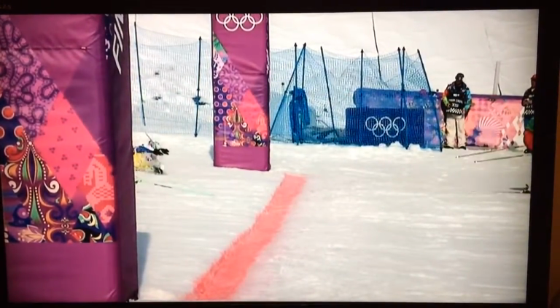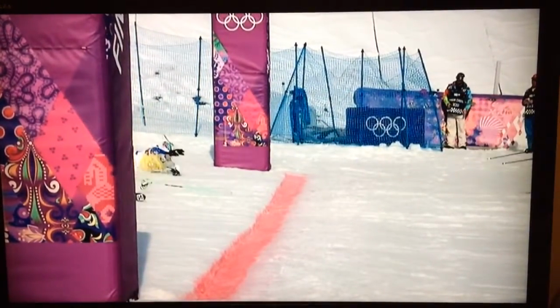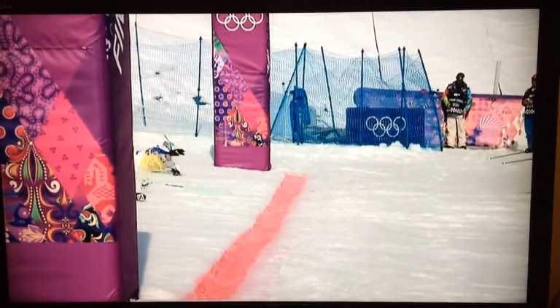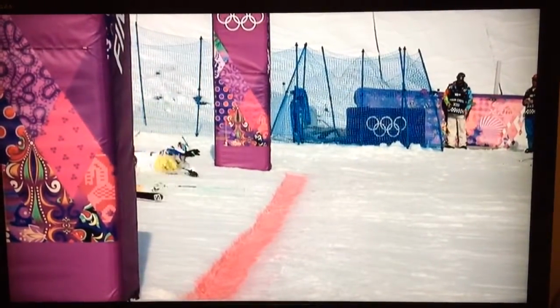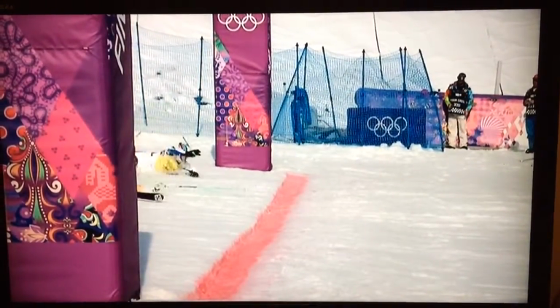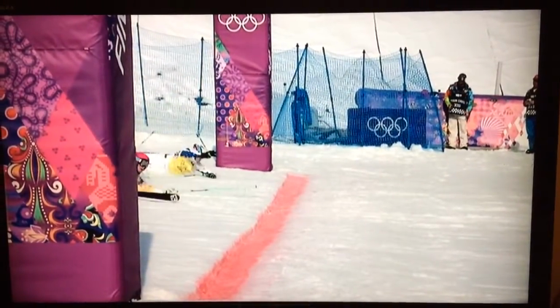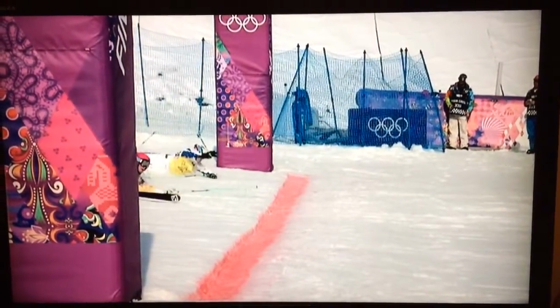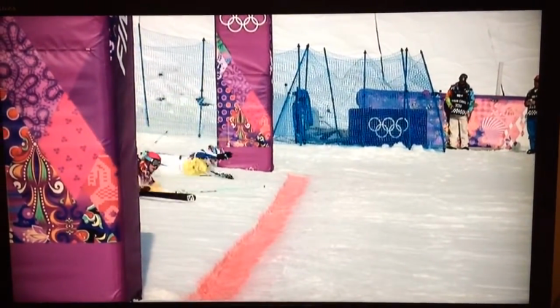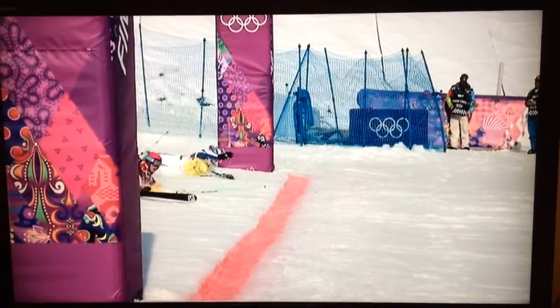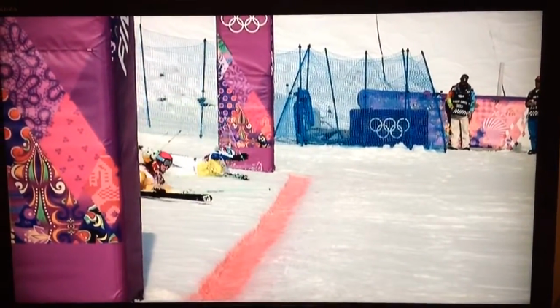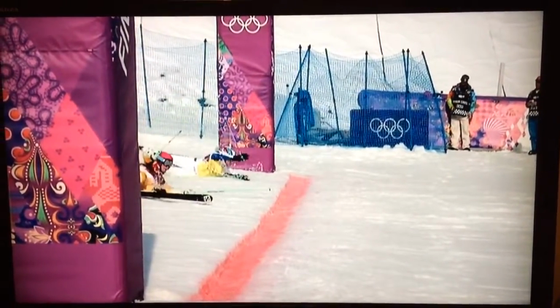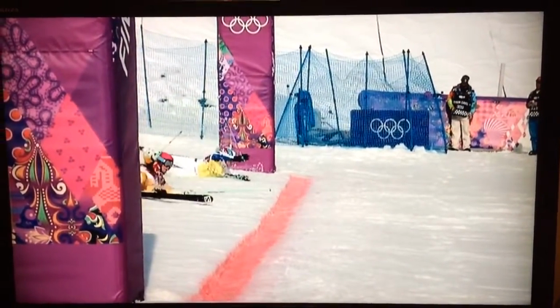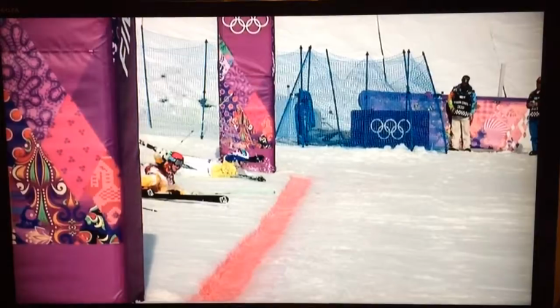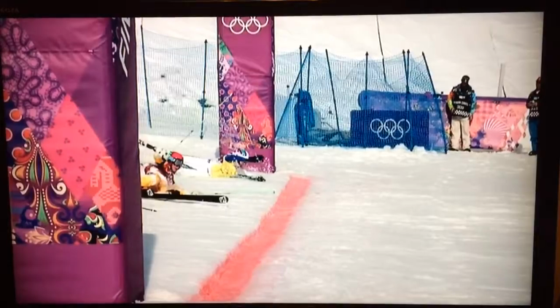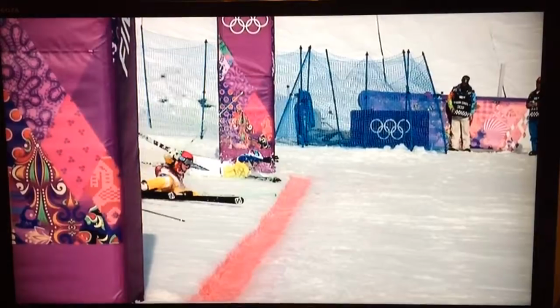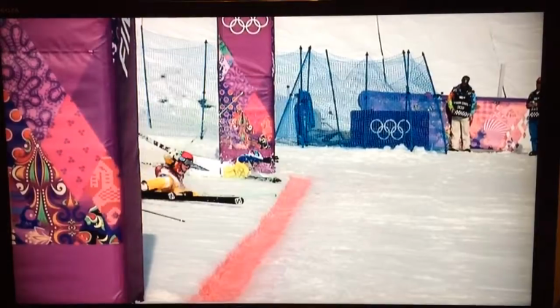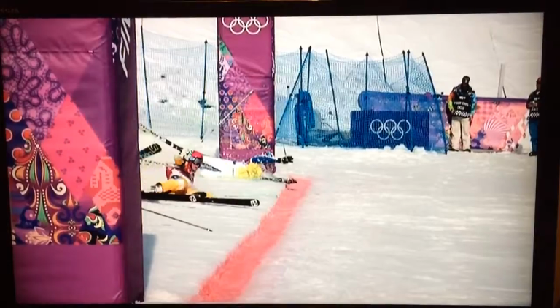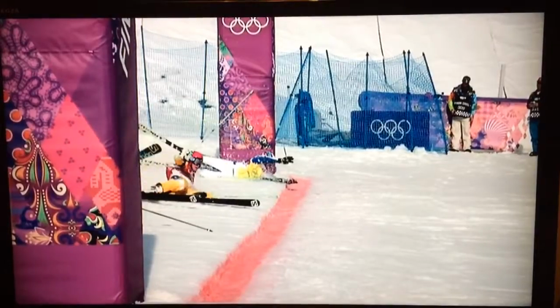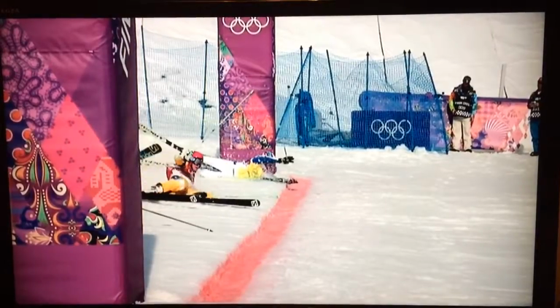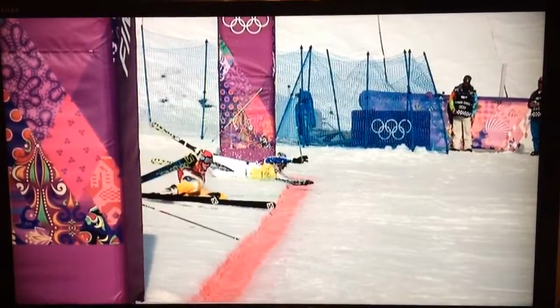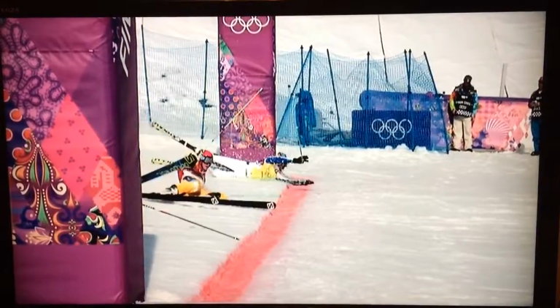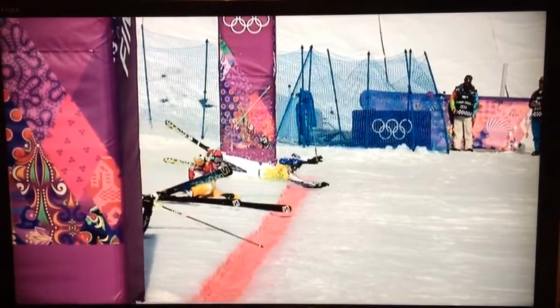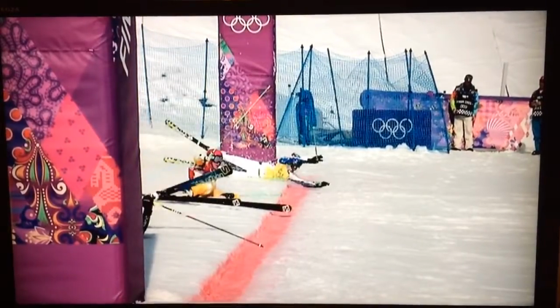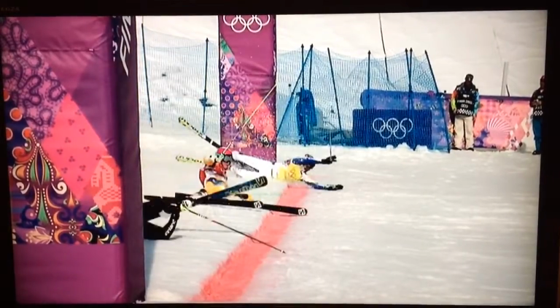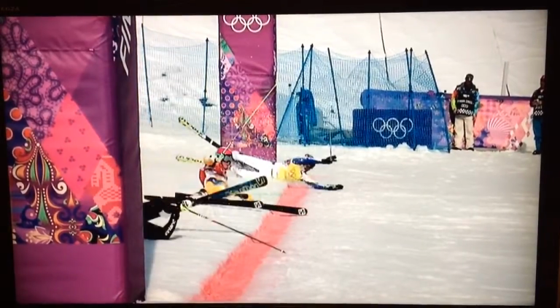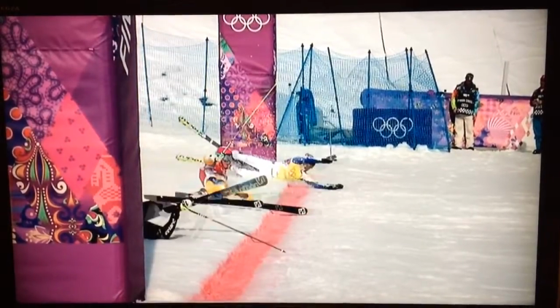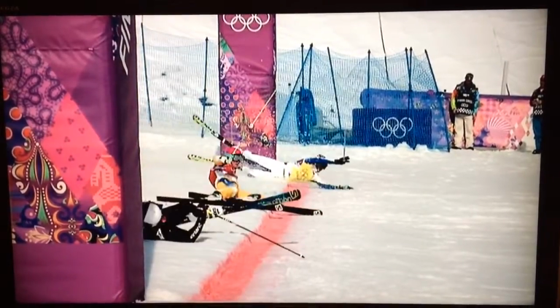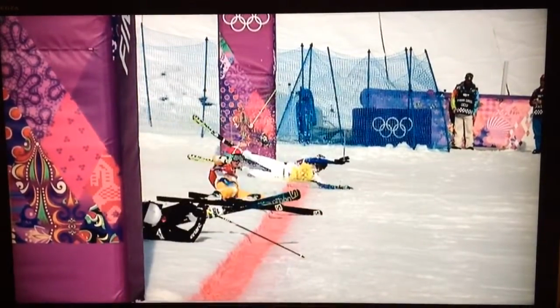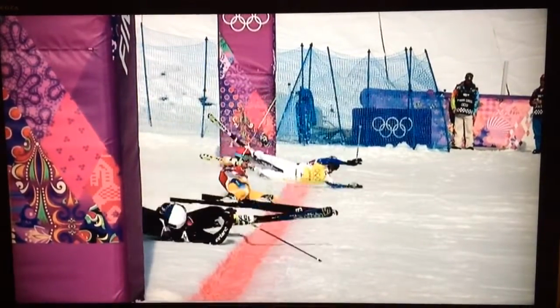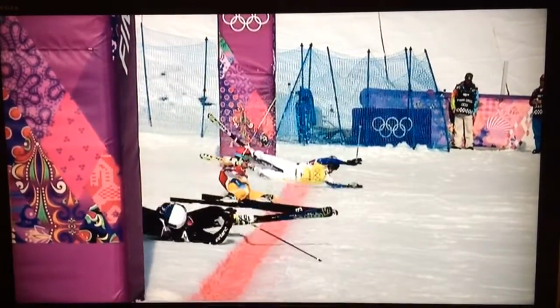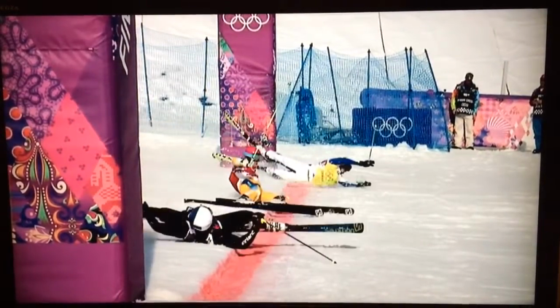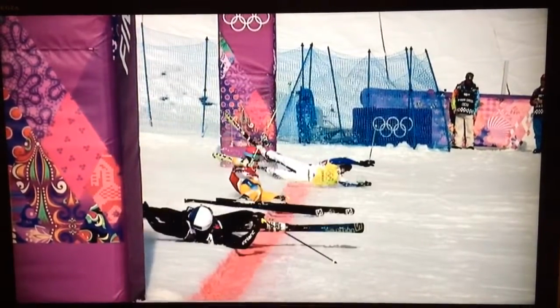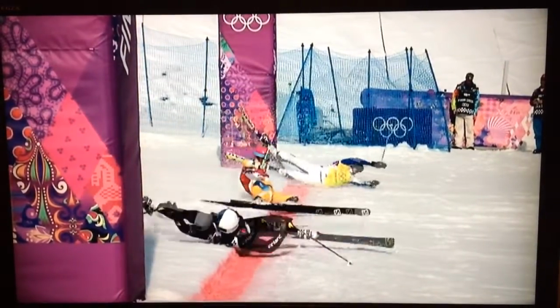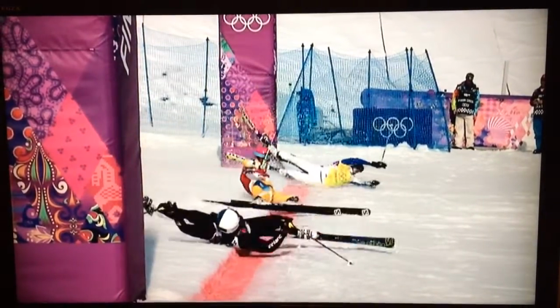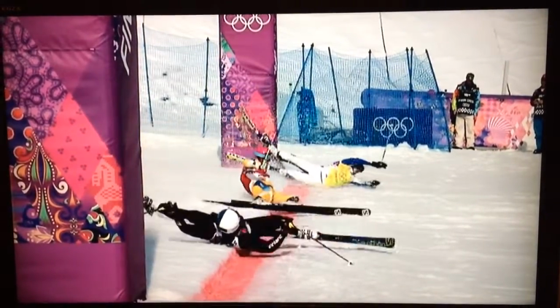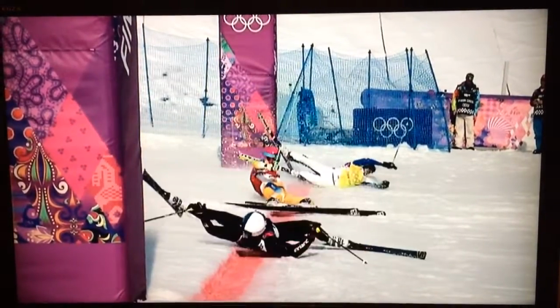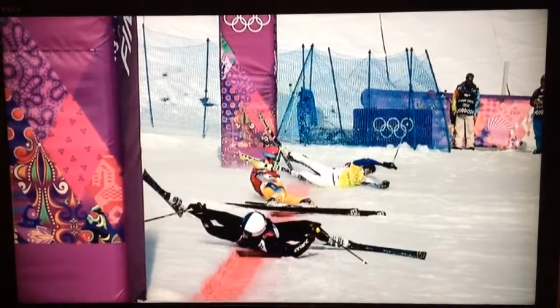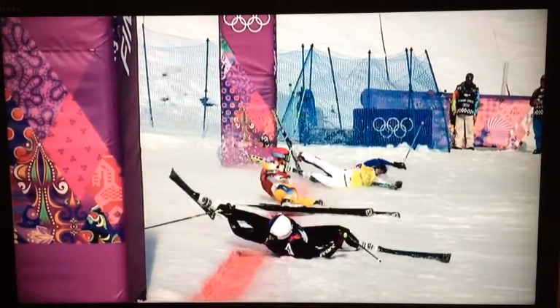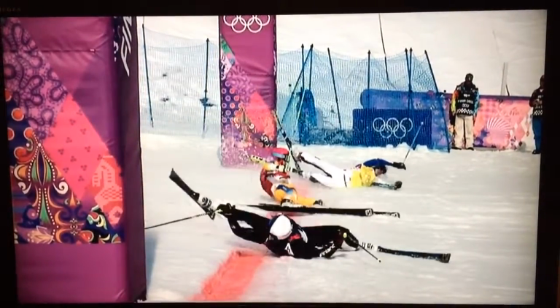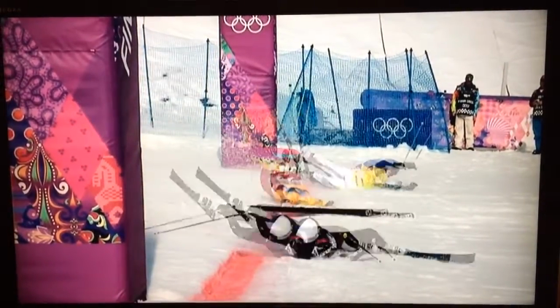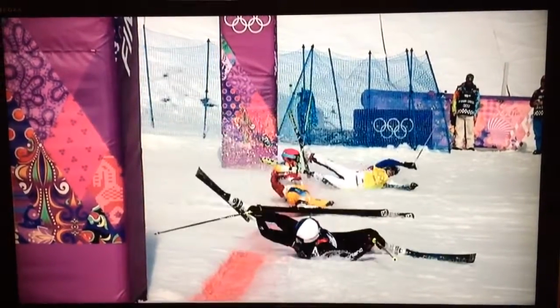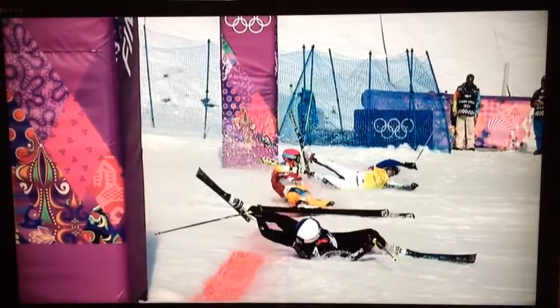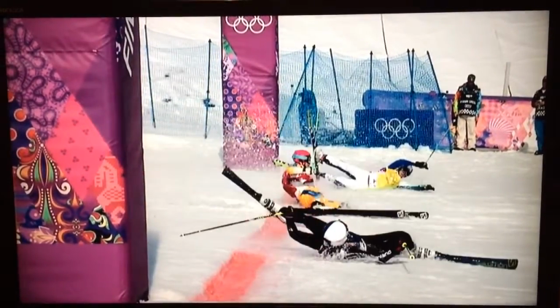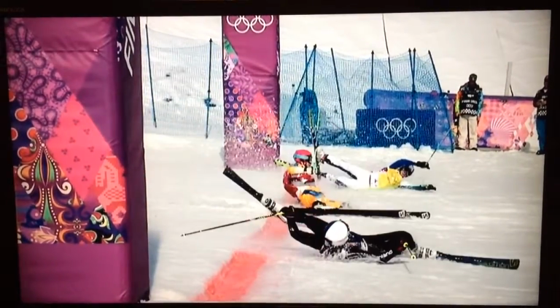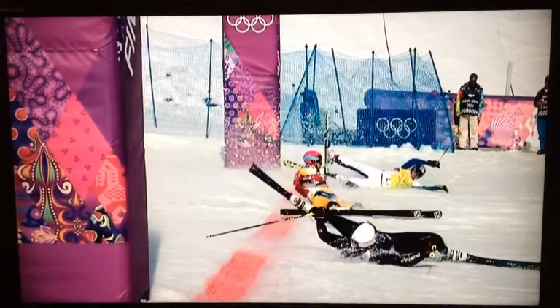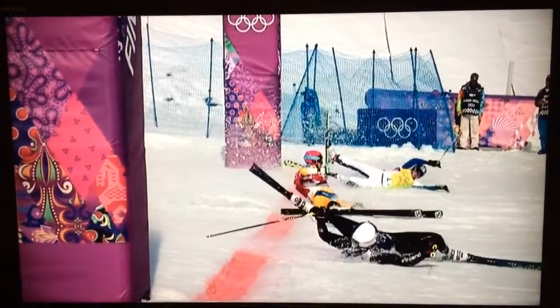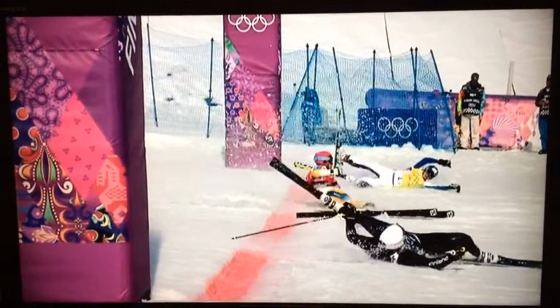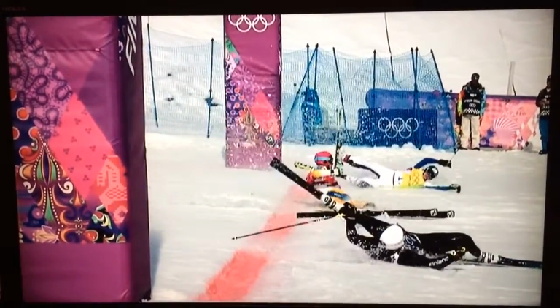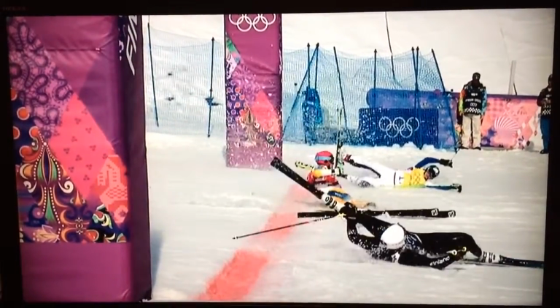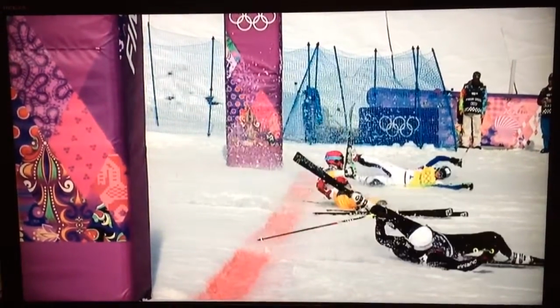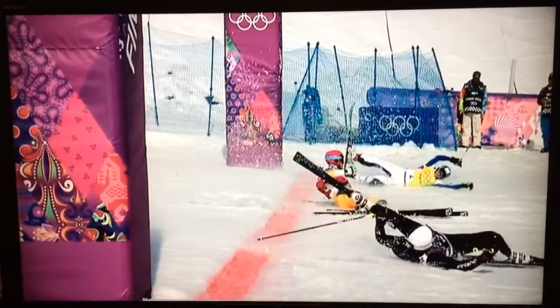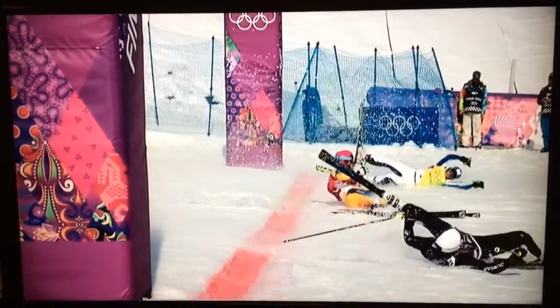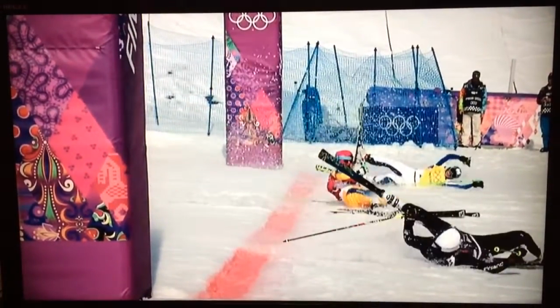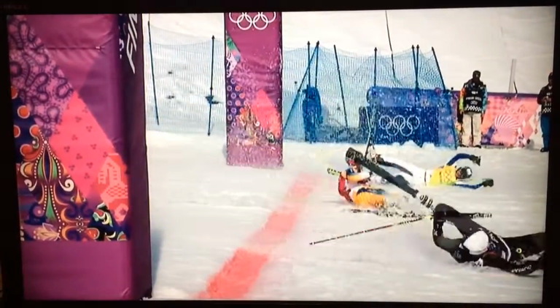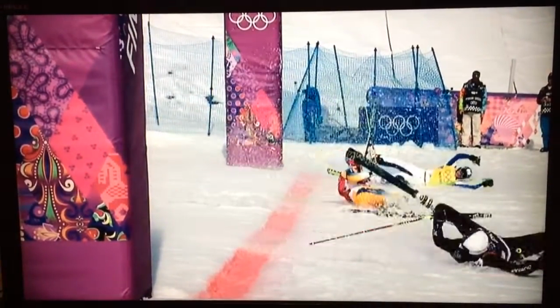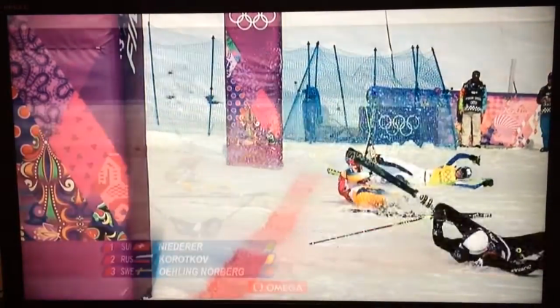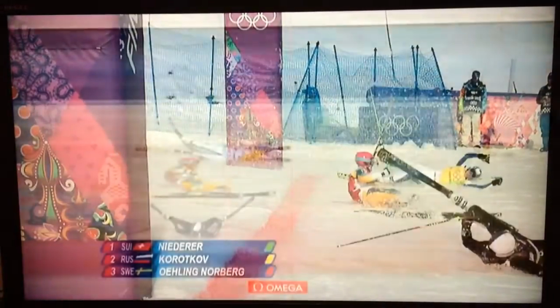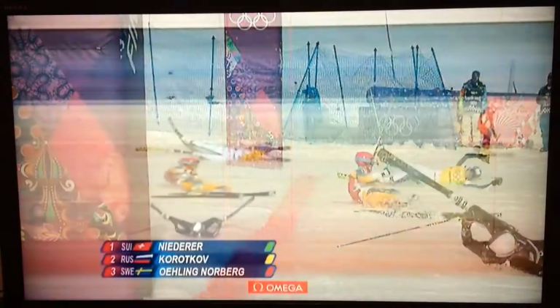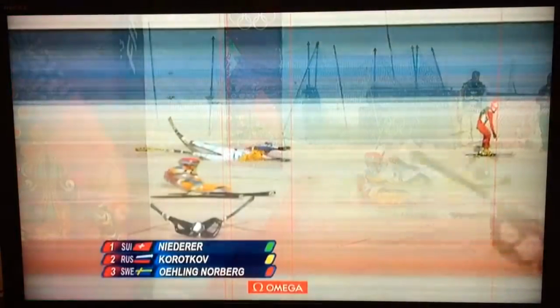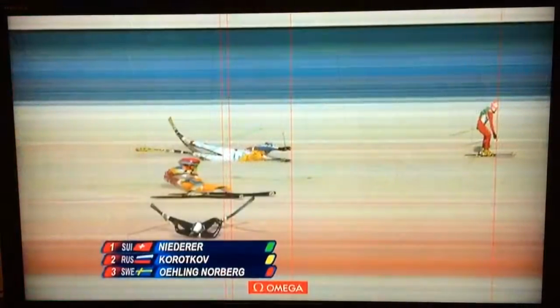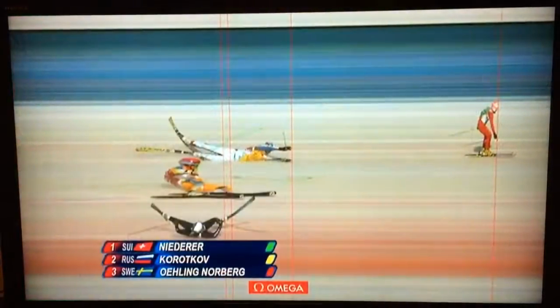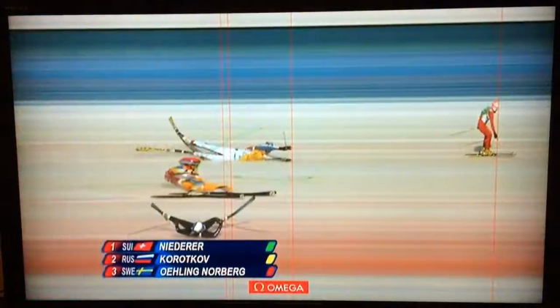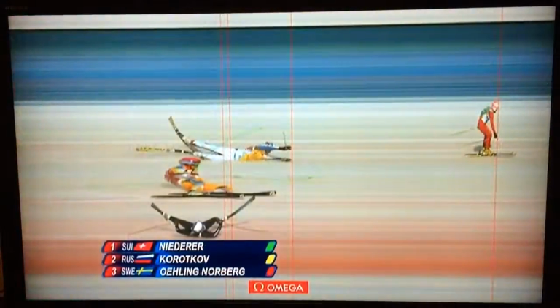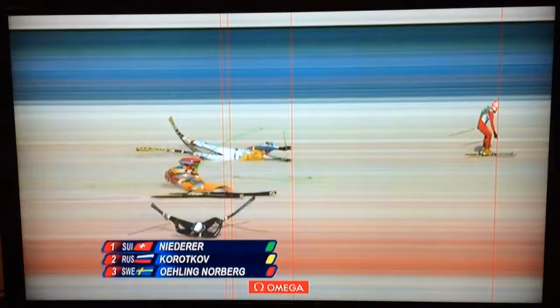This is the best shot. You can see Nira coming through. I've seen a few photo finishes in my time, but I've never seen one like this.